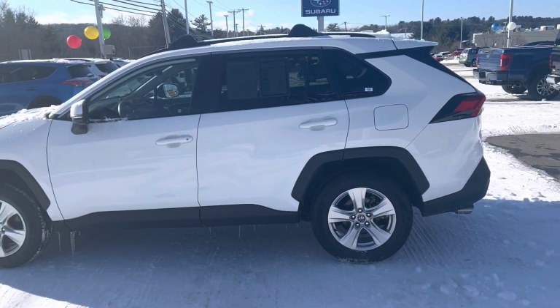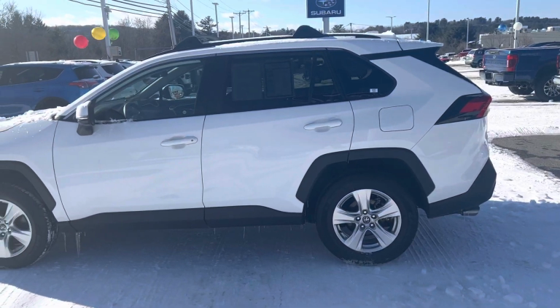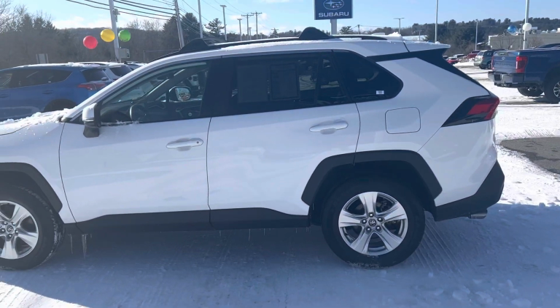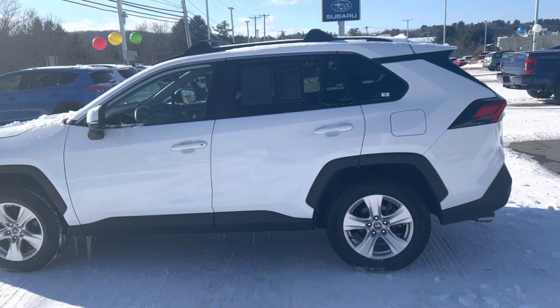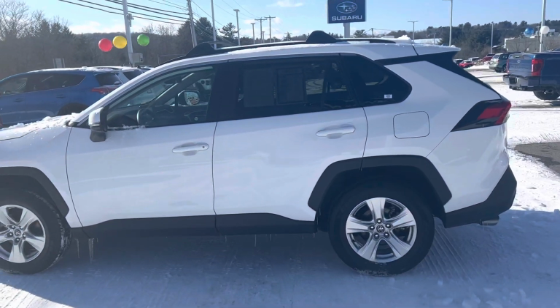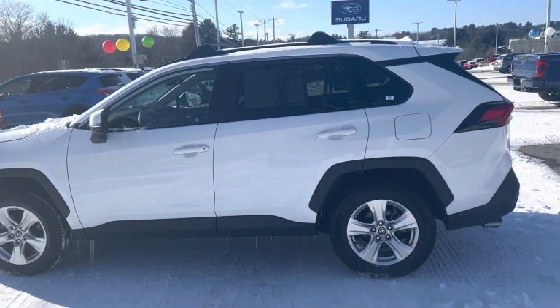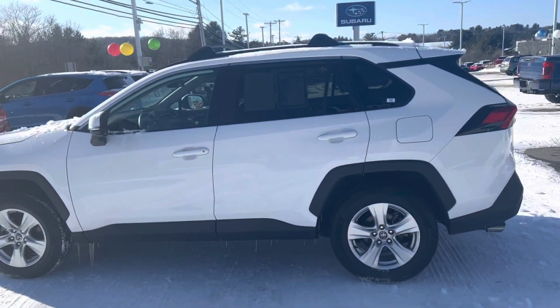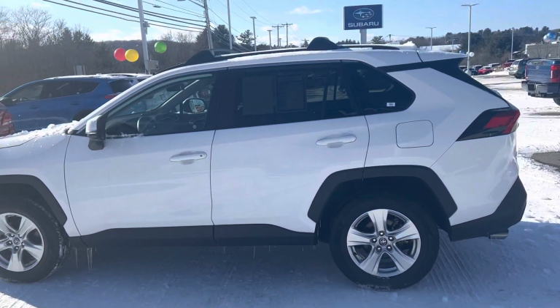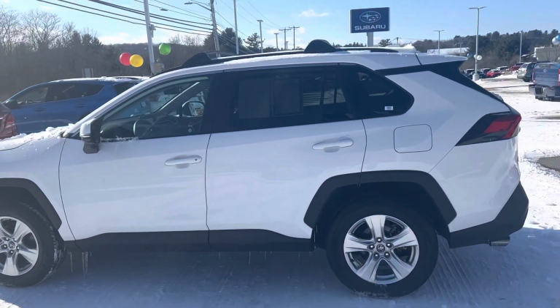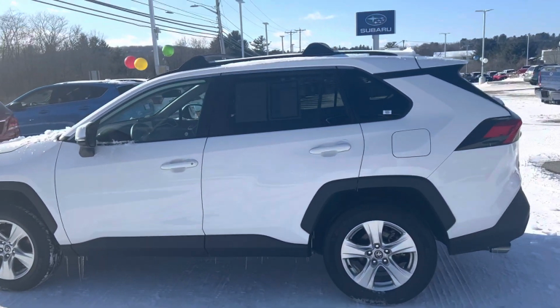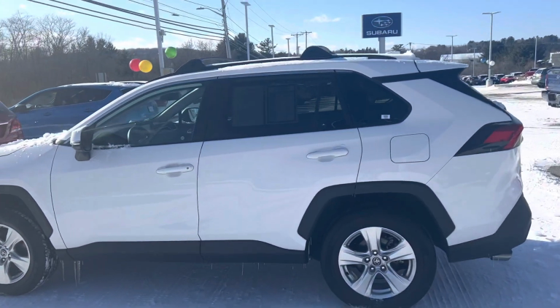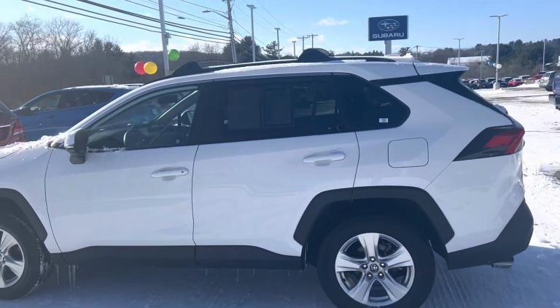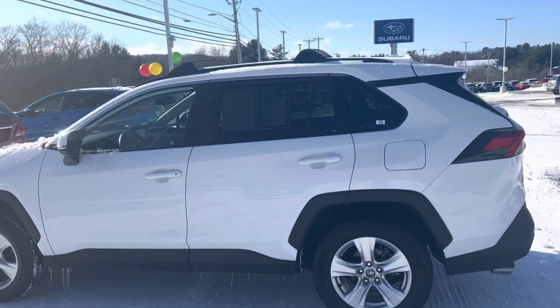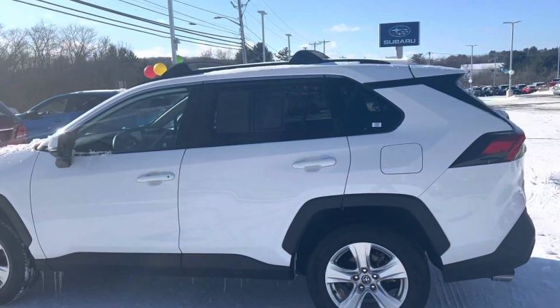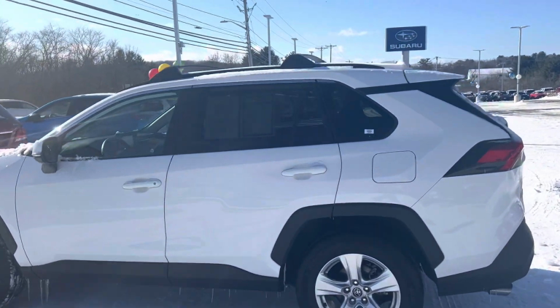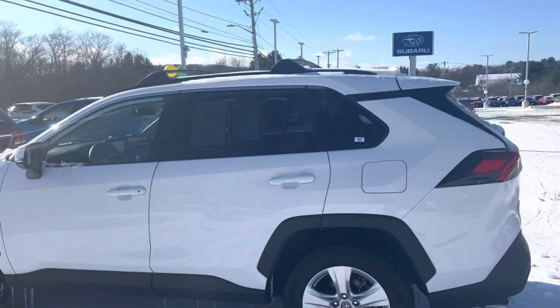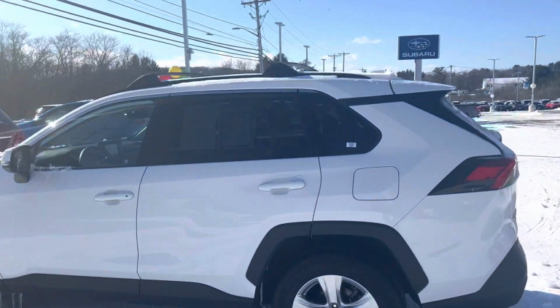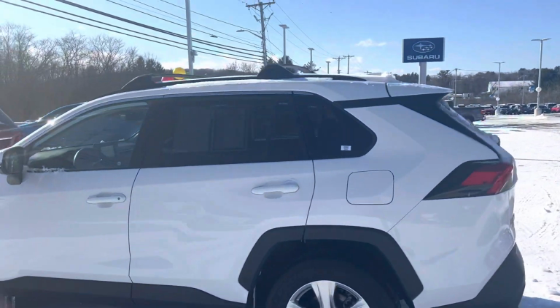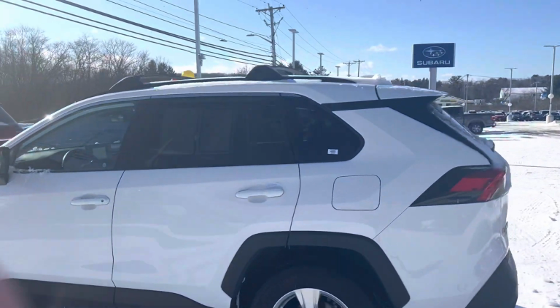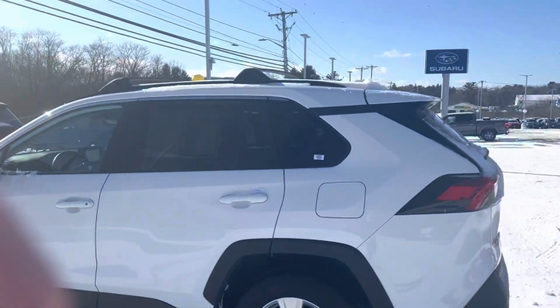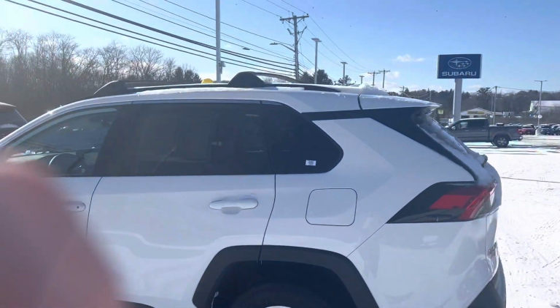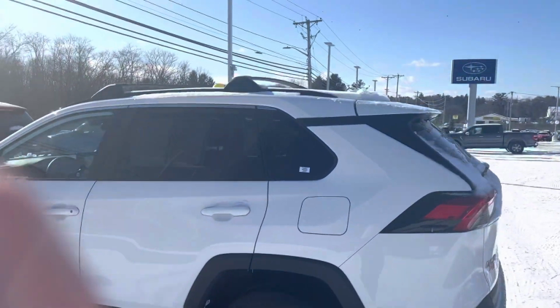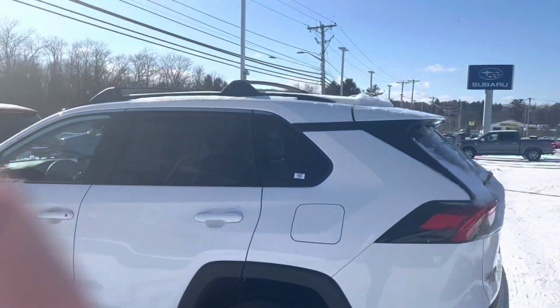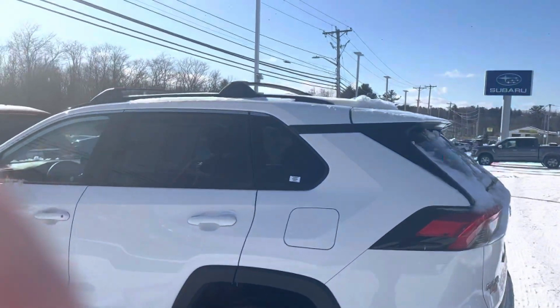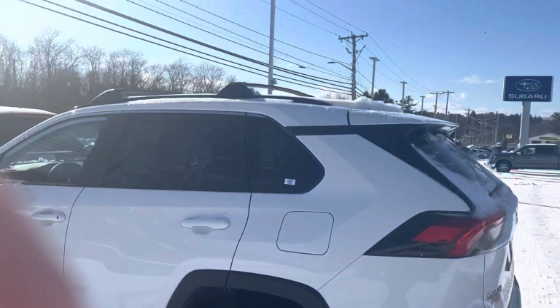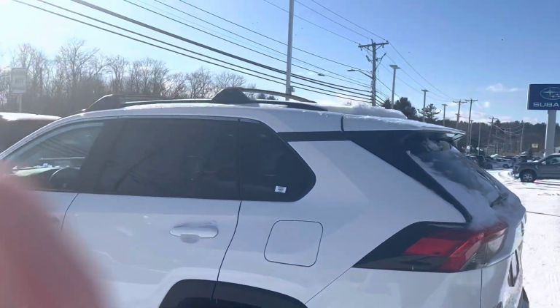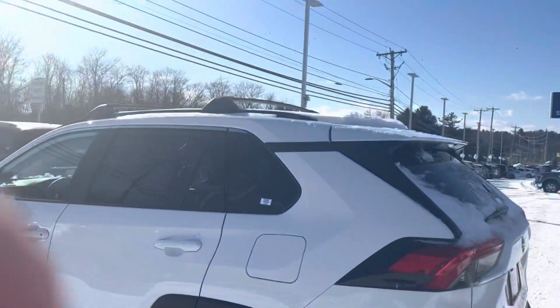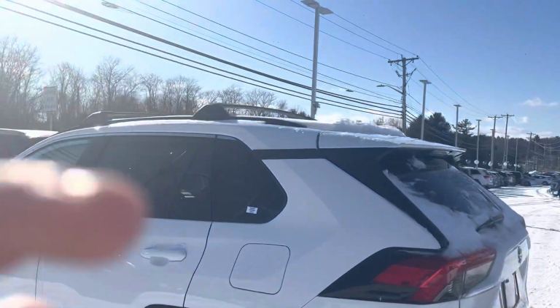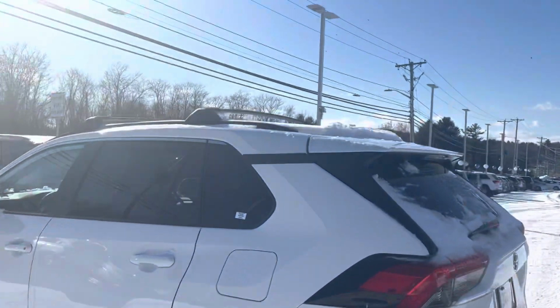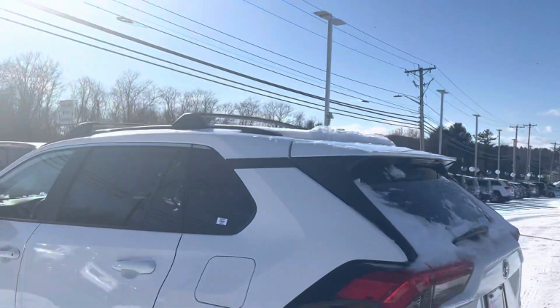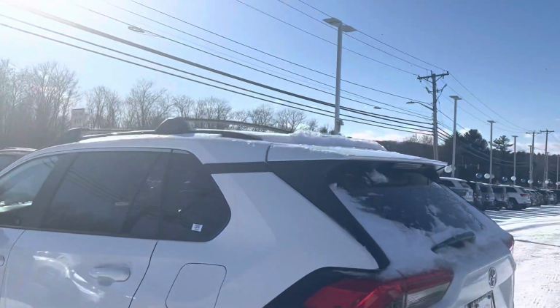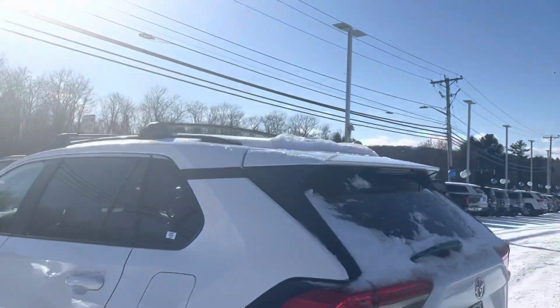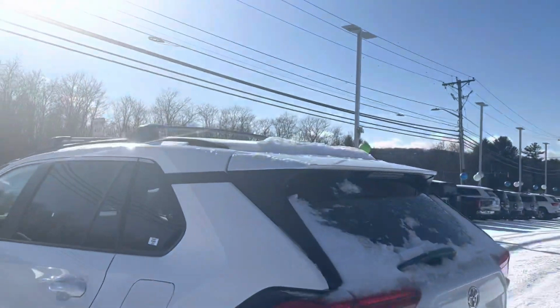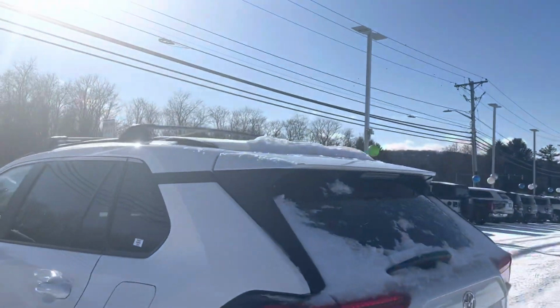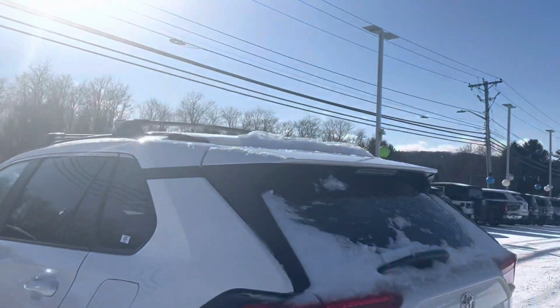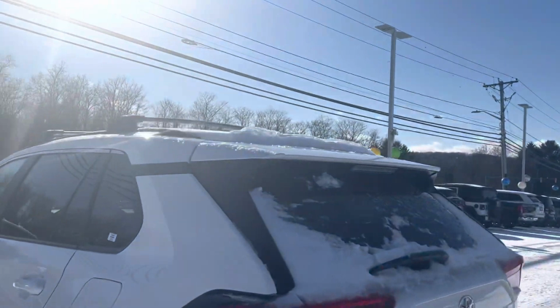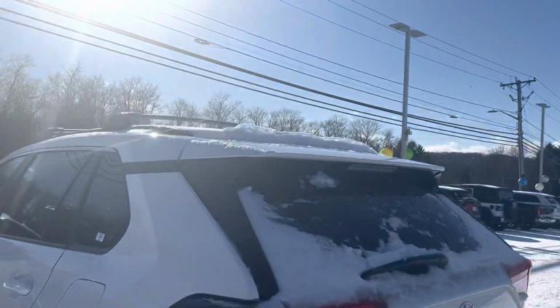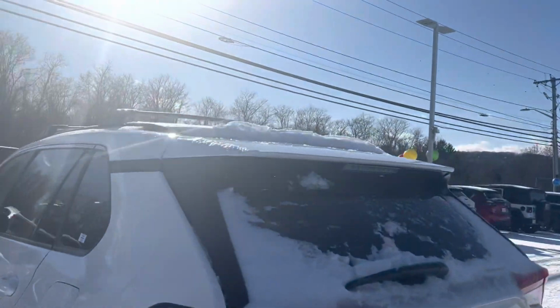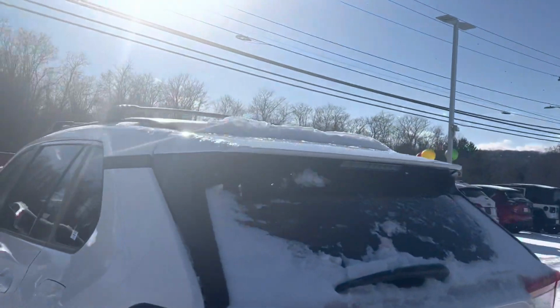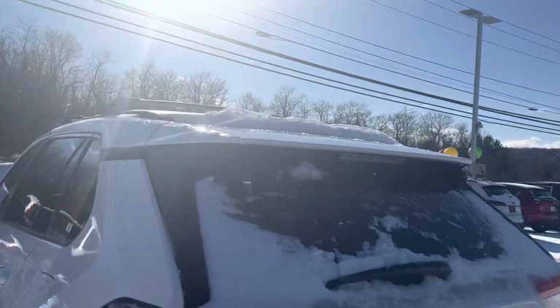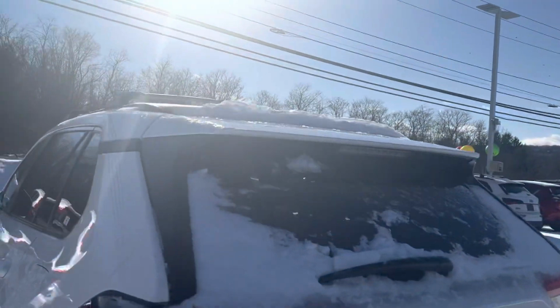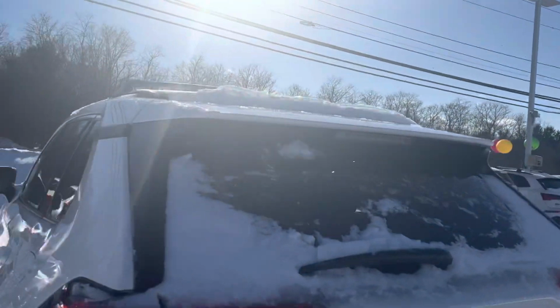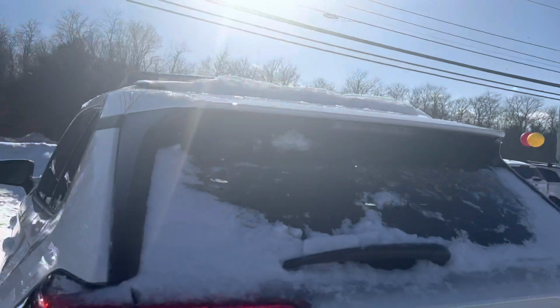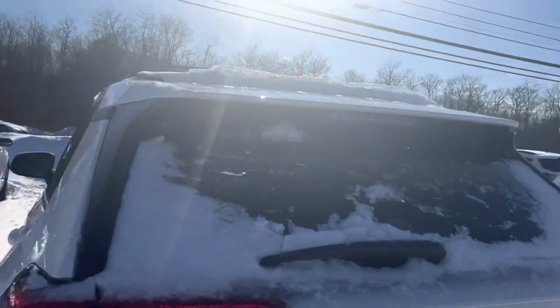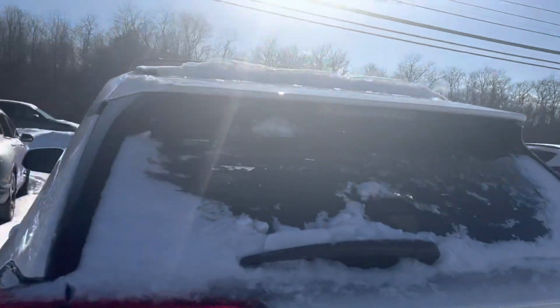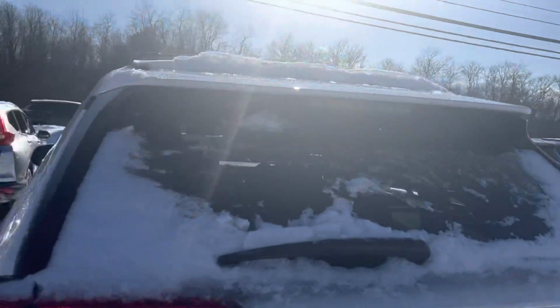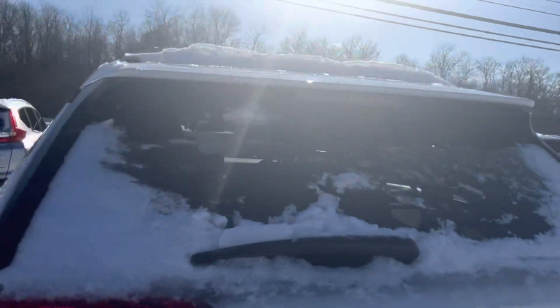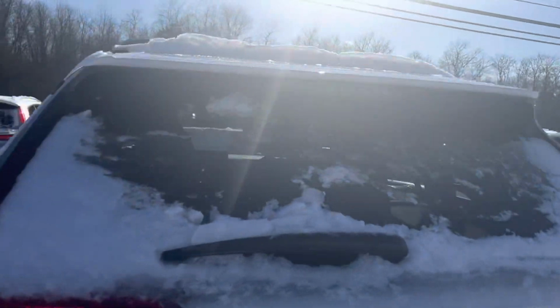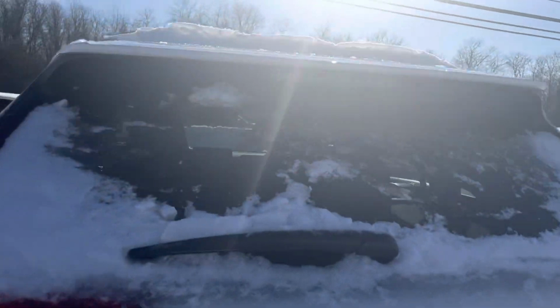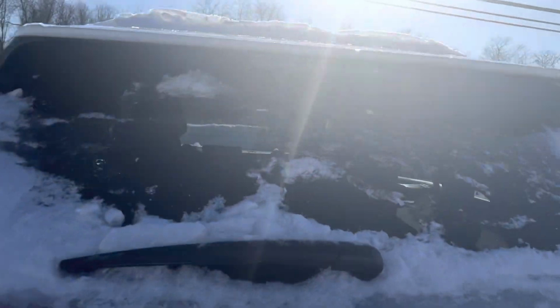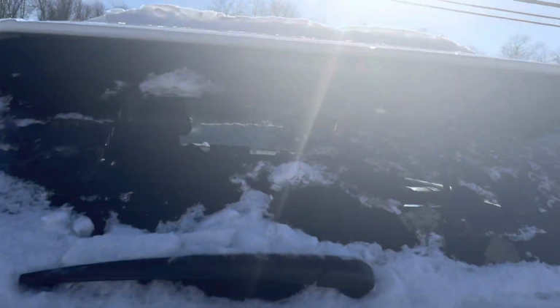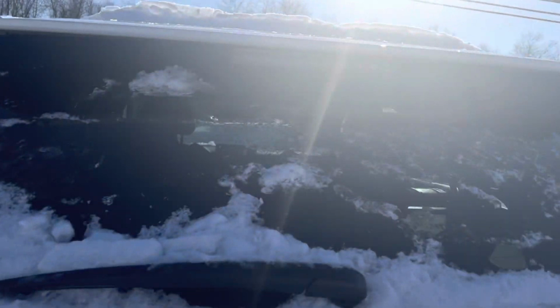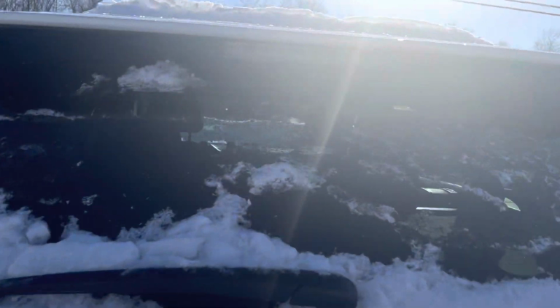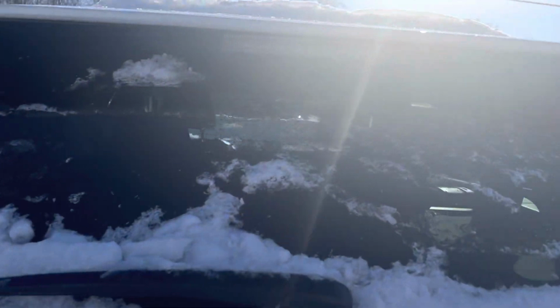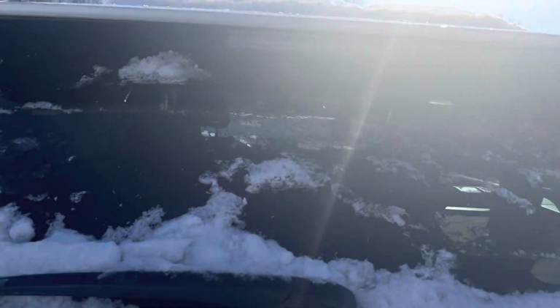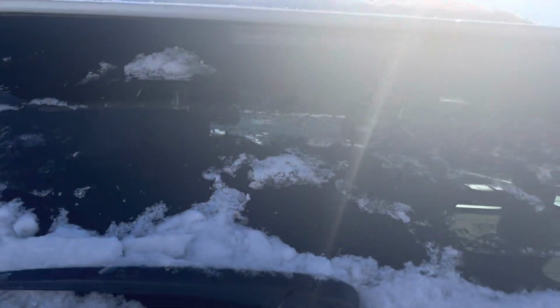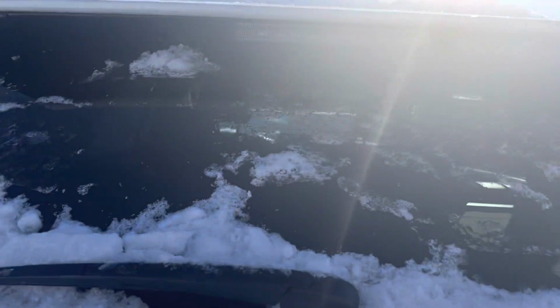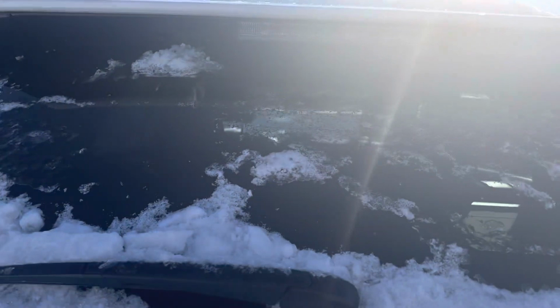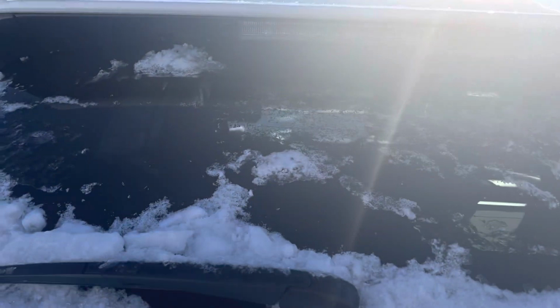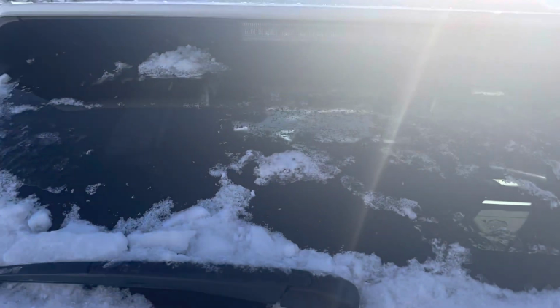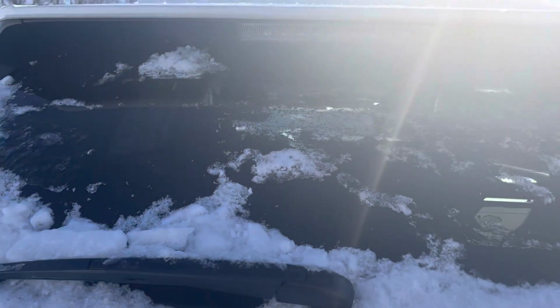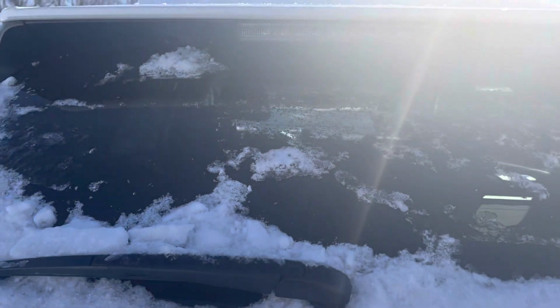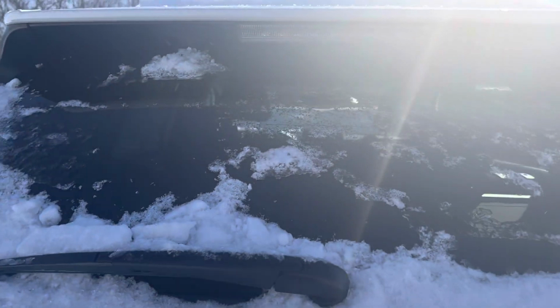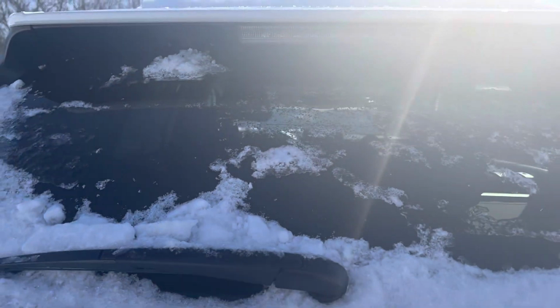Hi, Jen. This is Duncan from AutoFair for Haverhill. I just wanted to show you the 2020 Toyota RAV4.